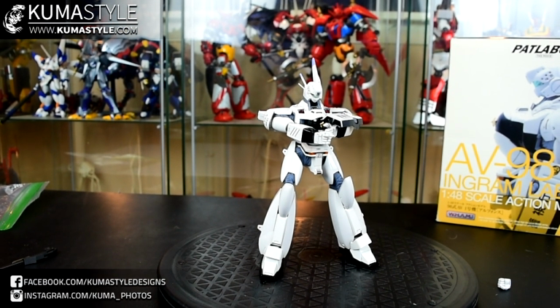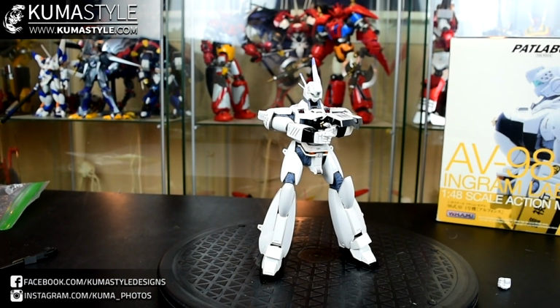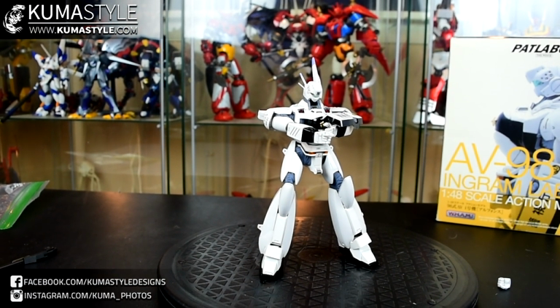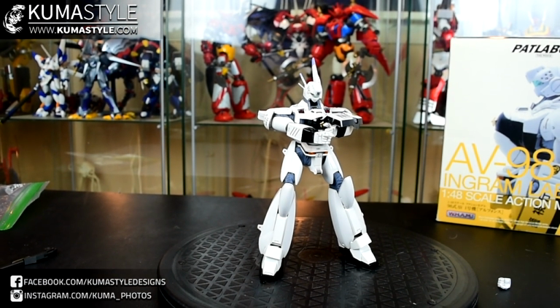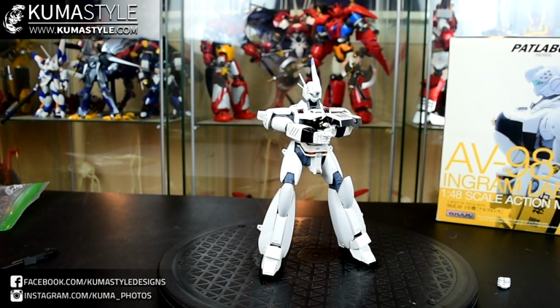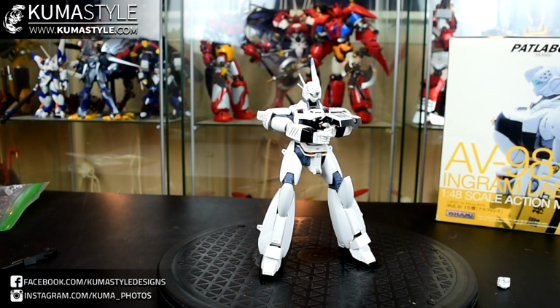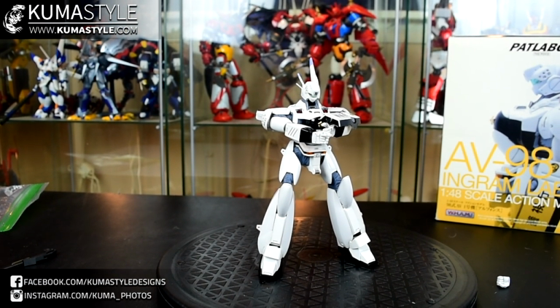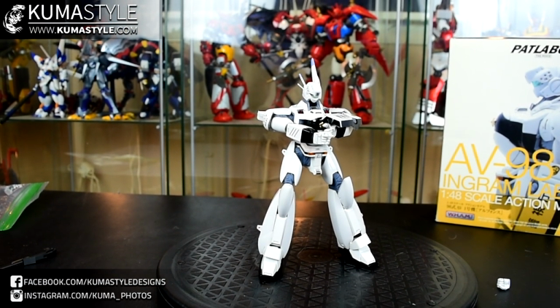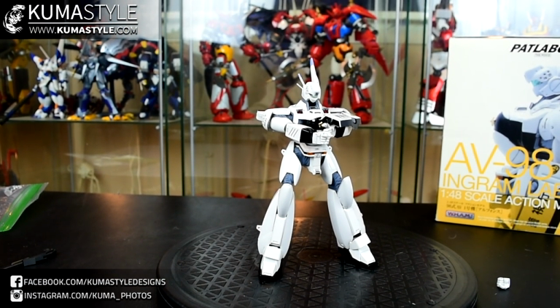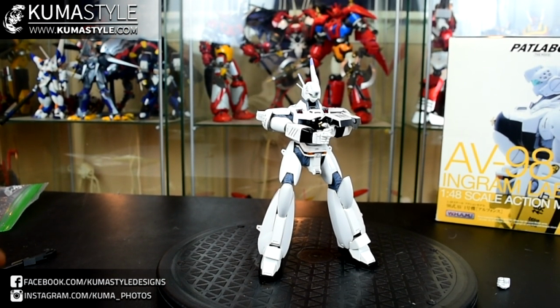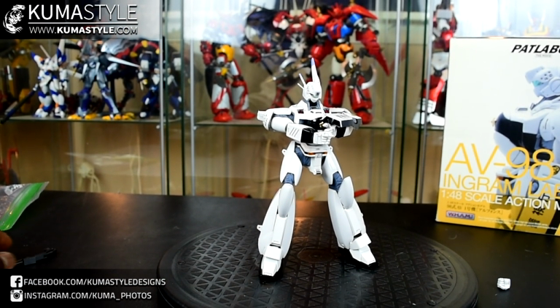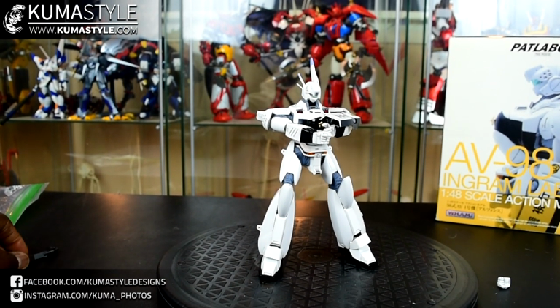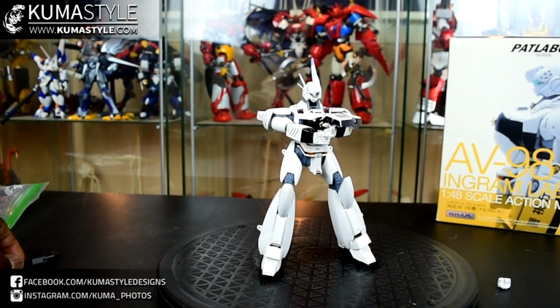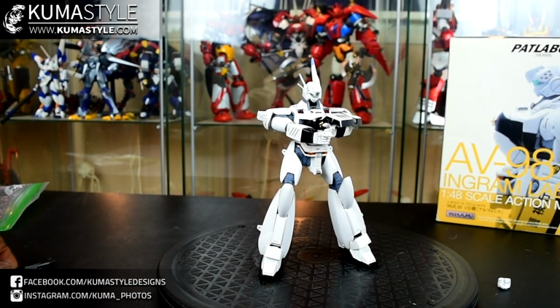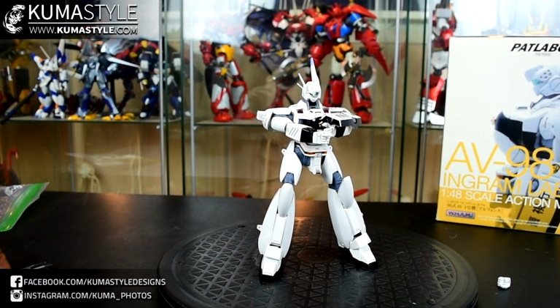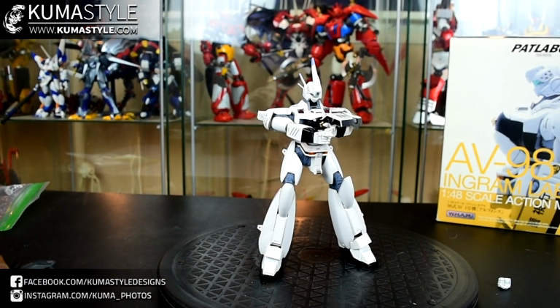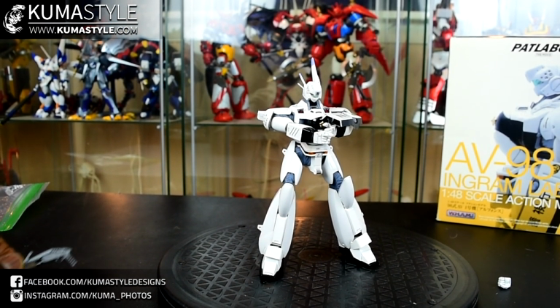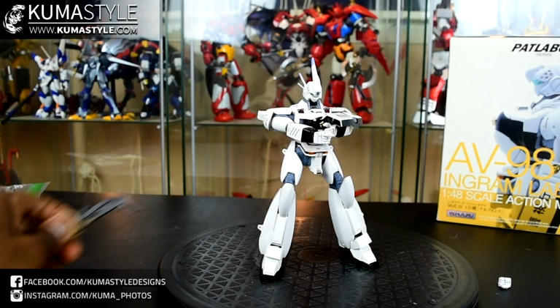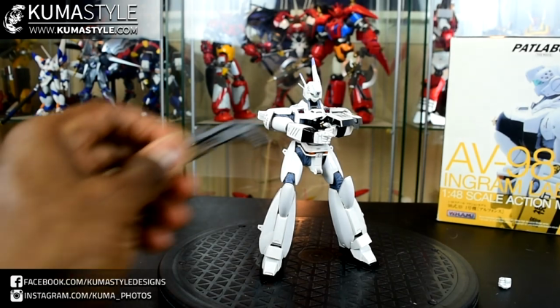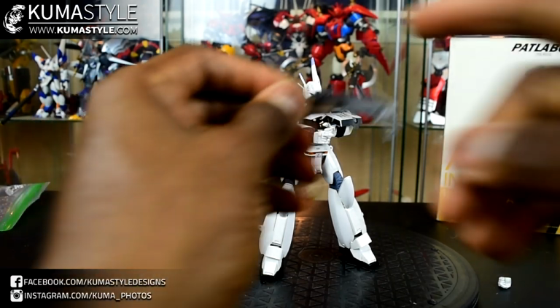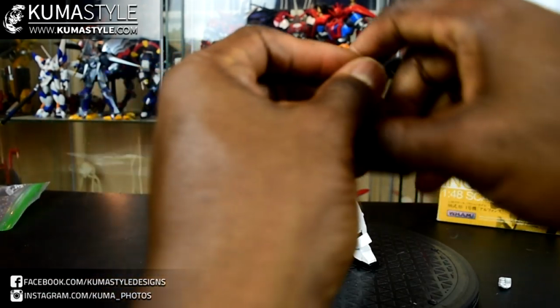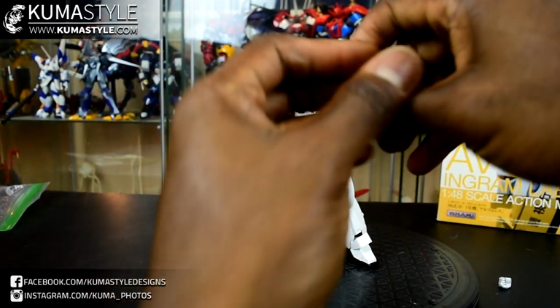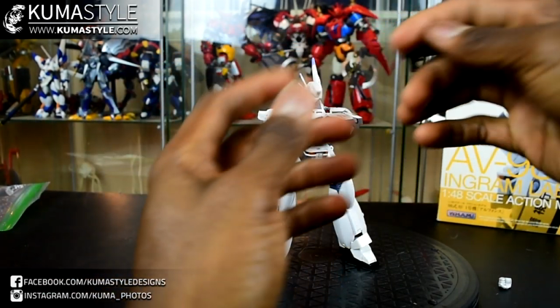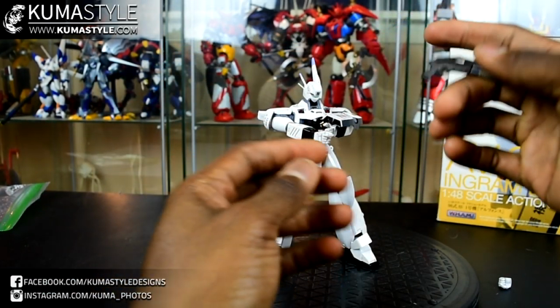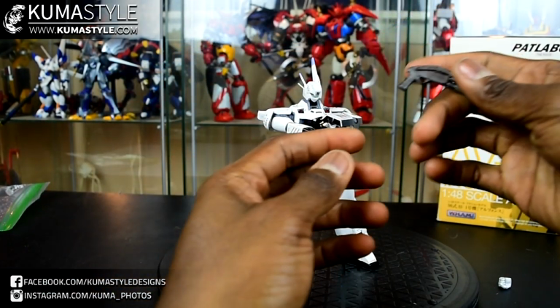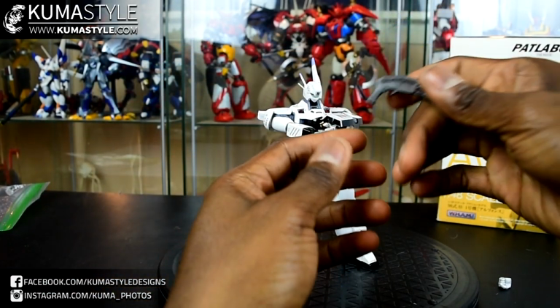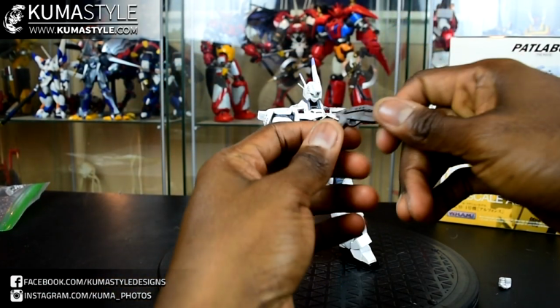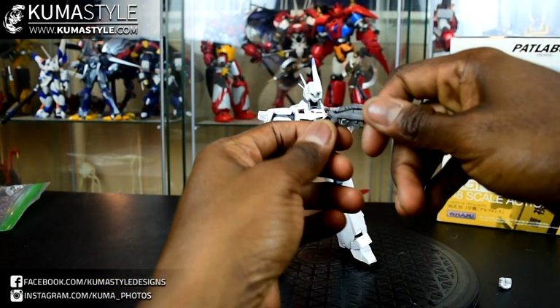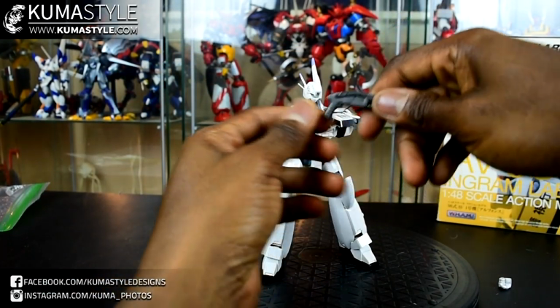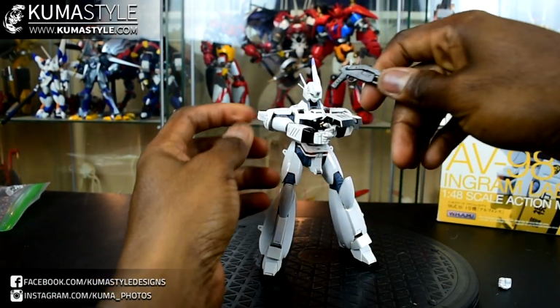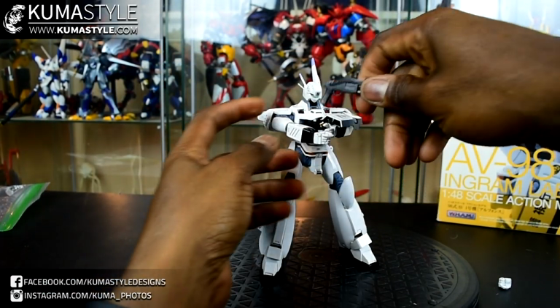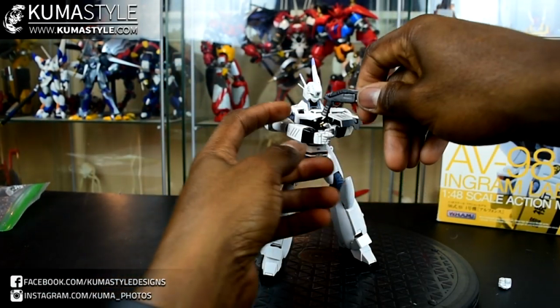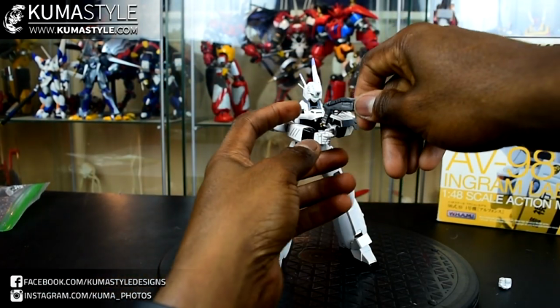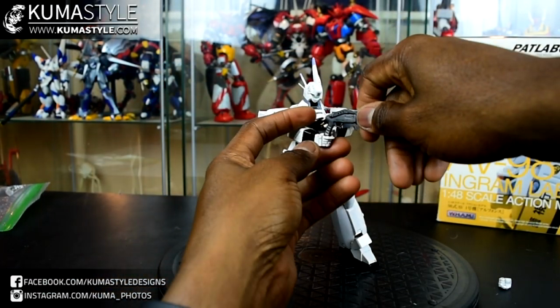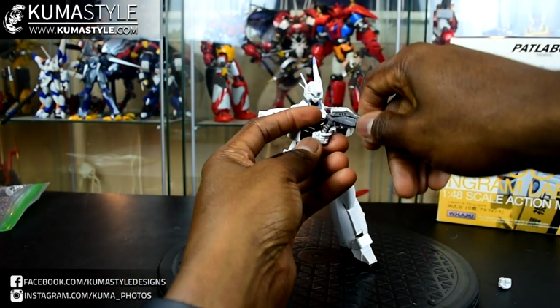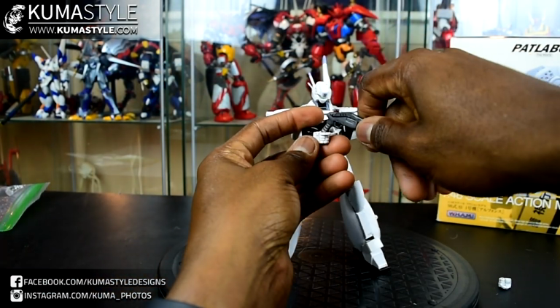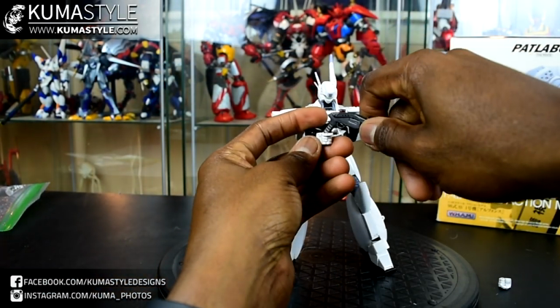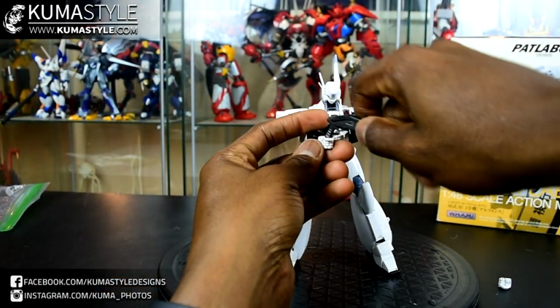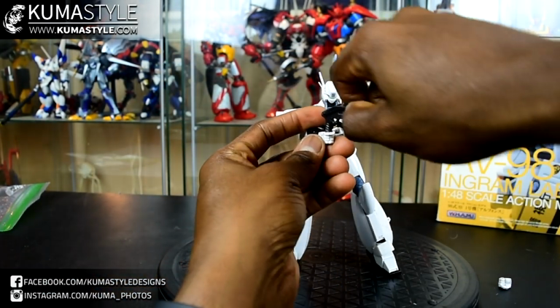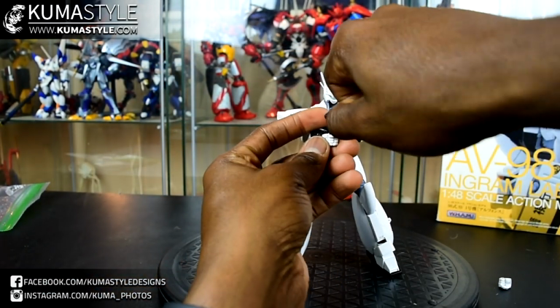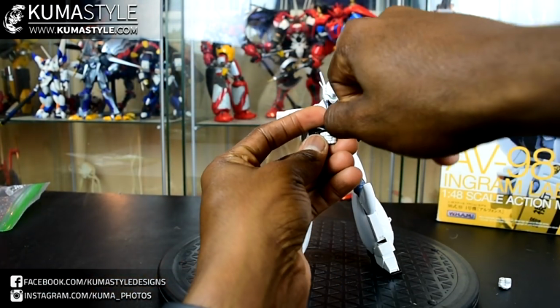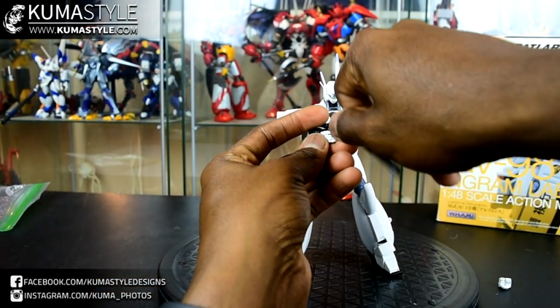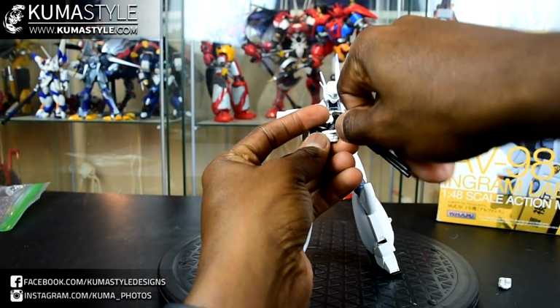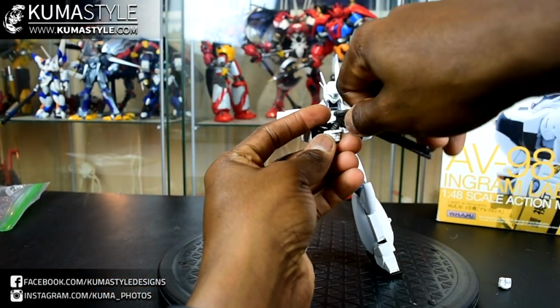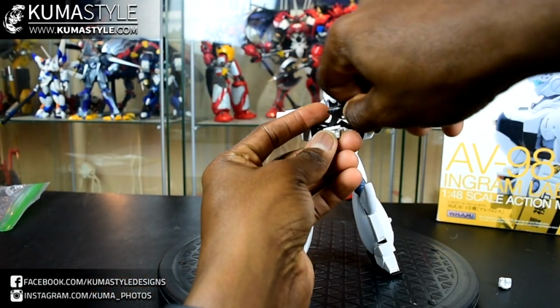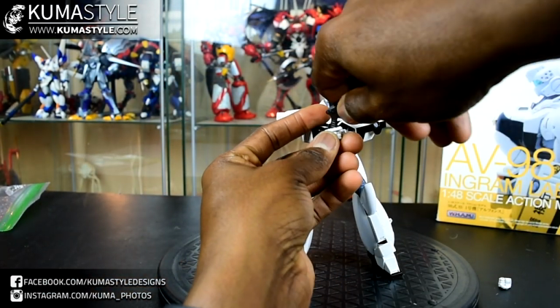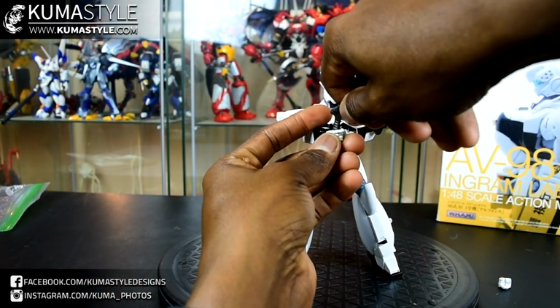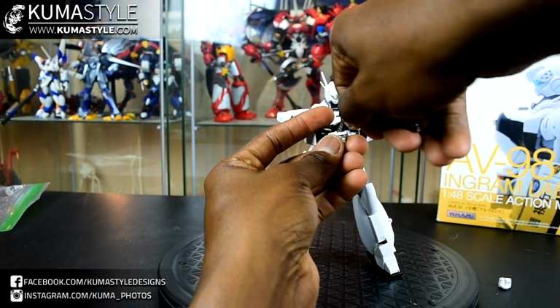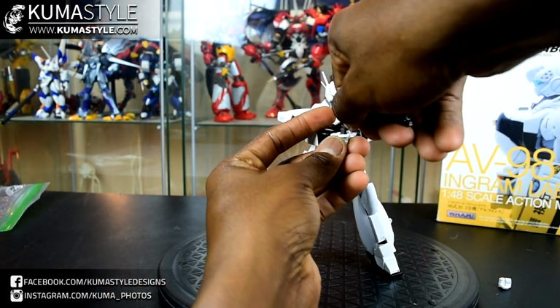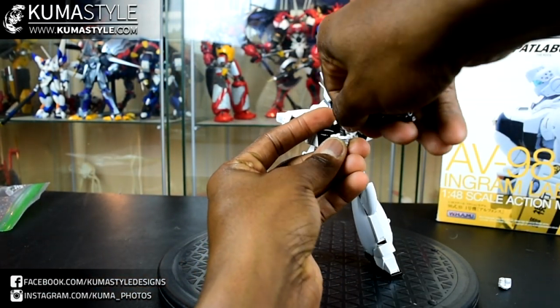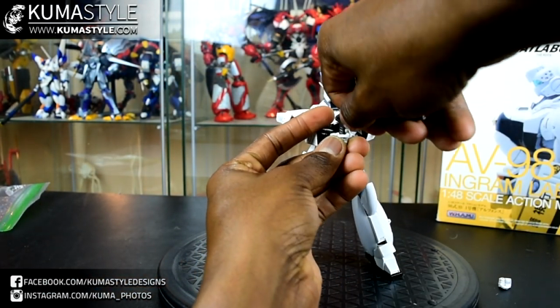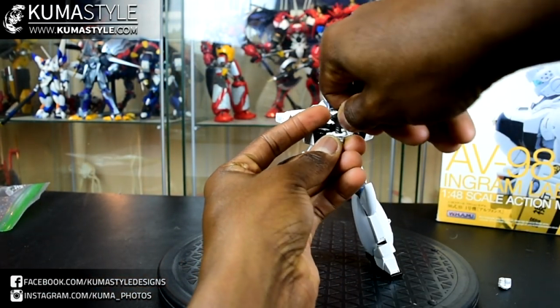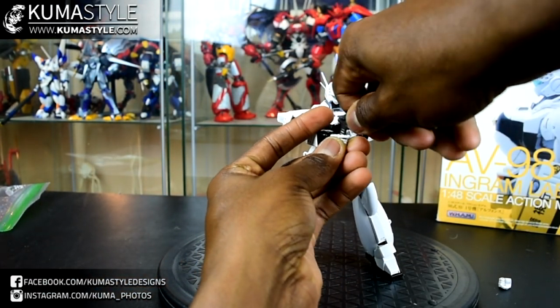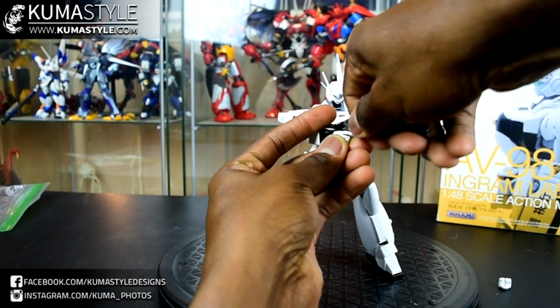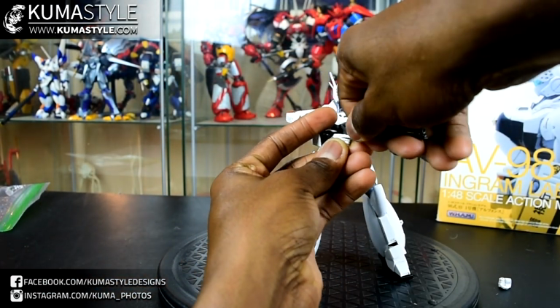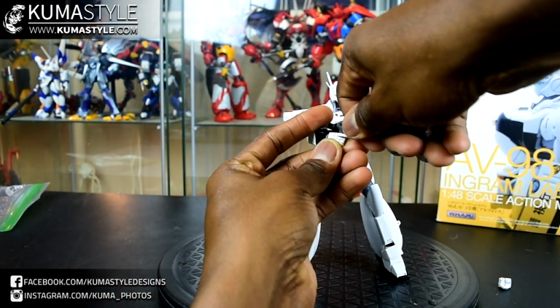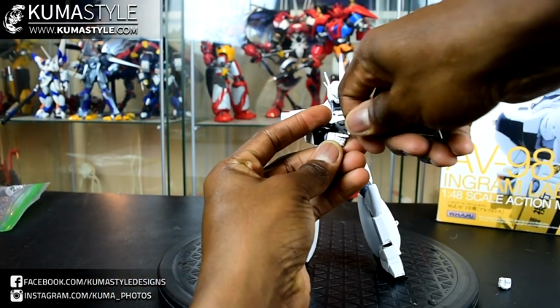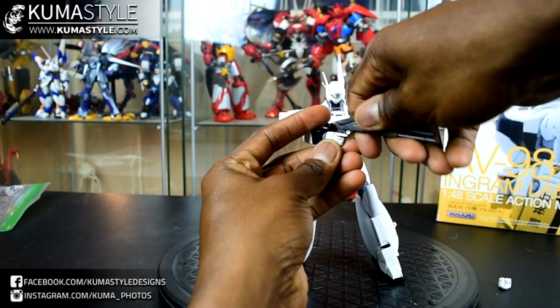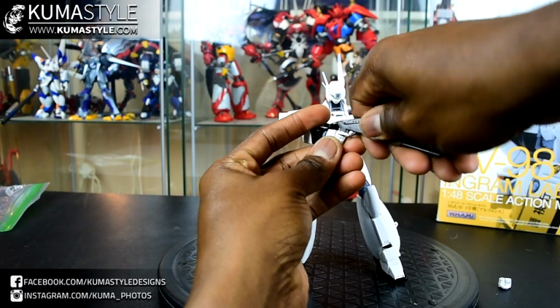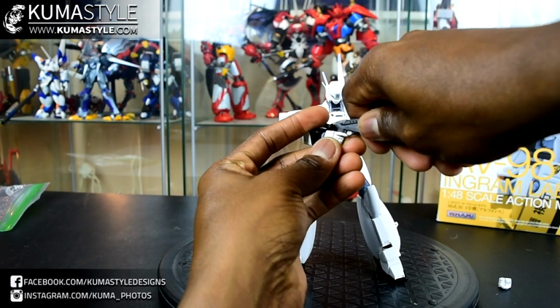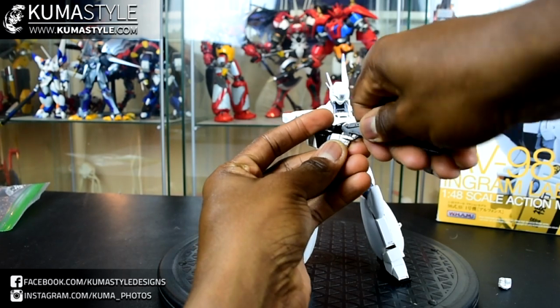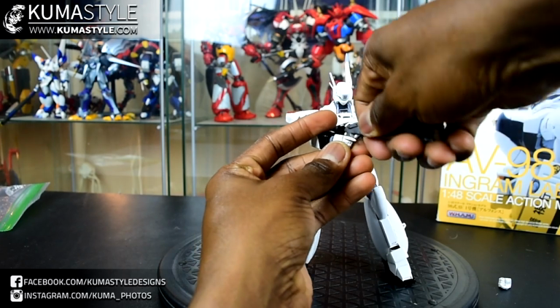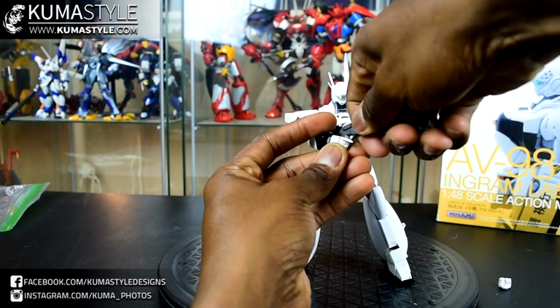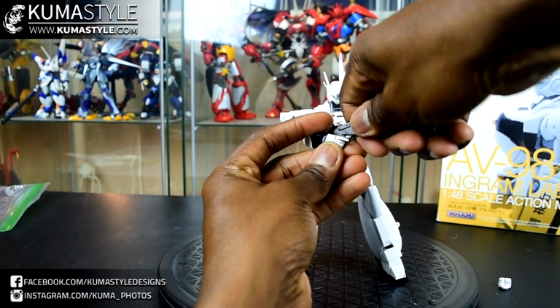And that leads us to our last weapon — a big old hardy shotgun.